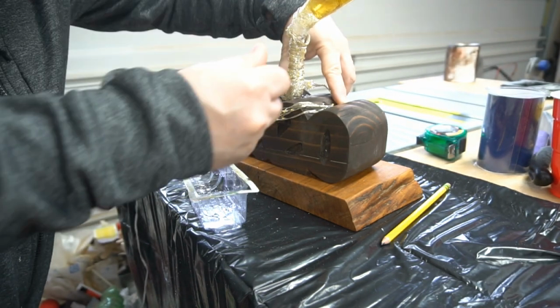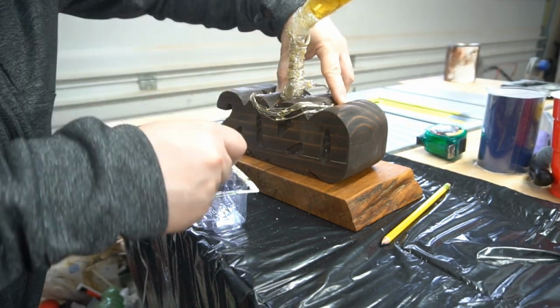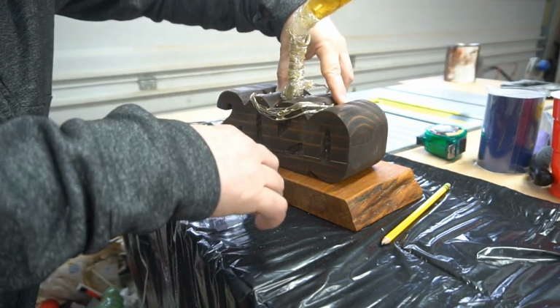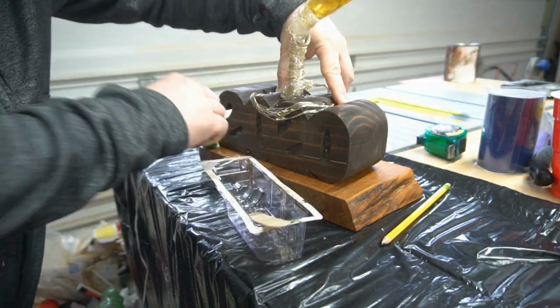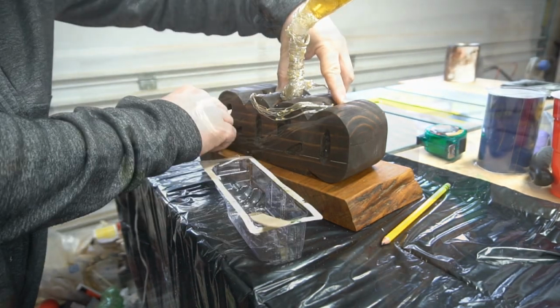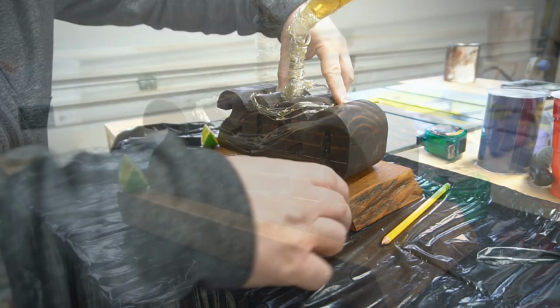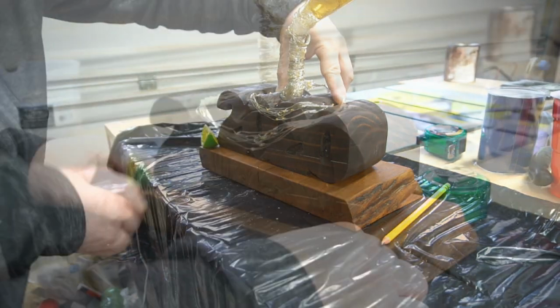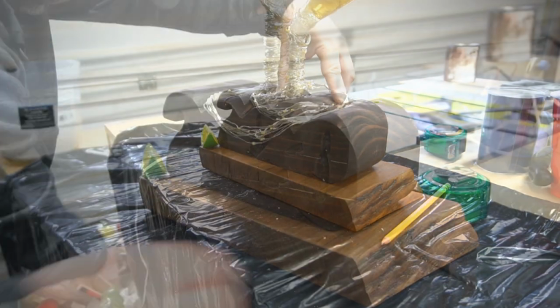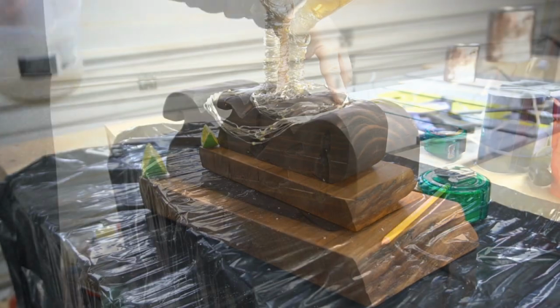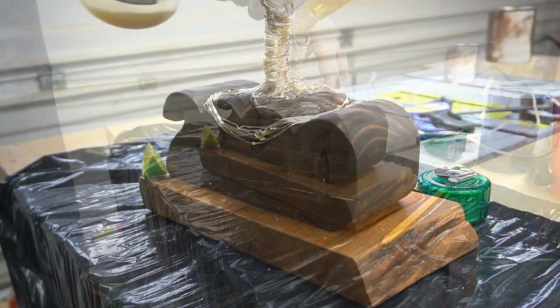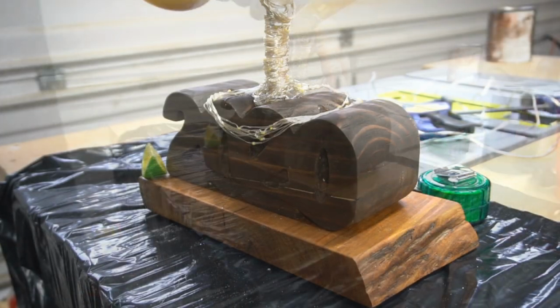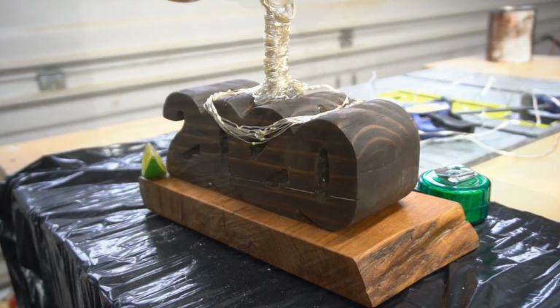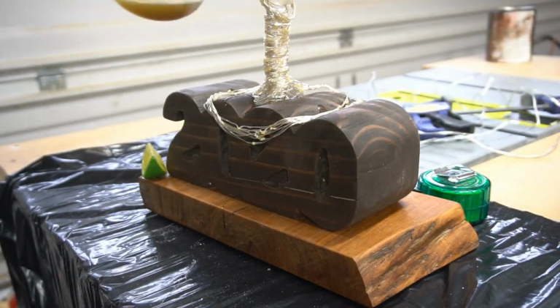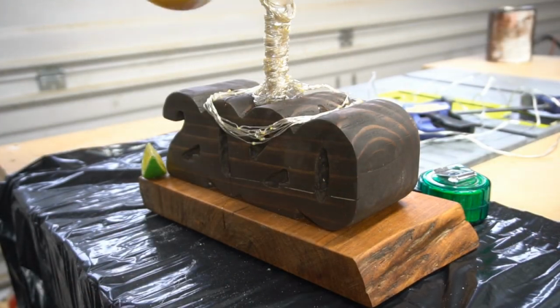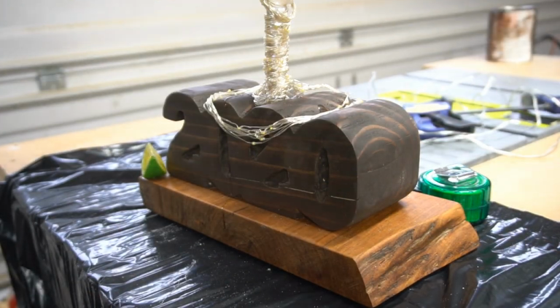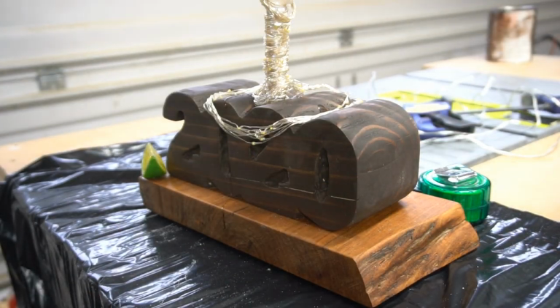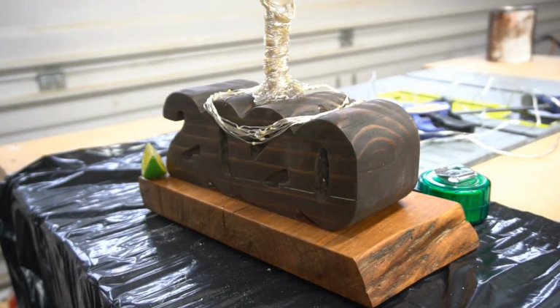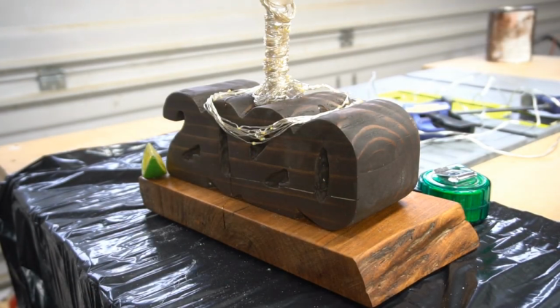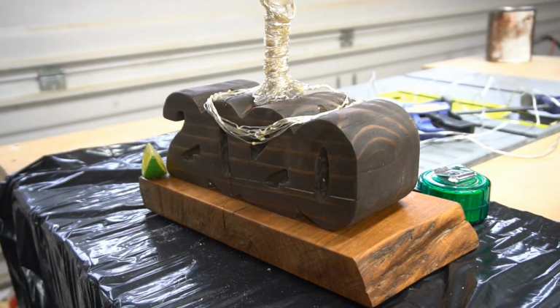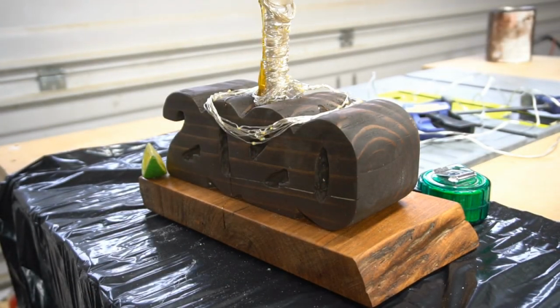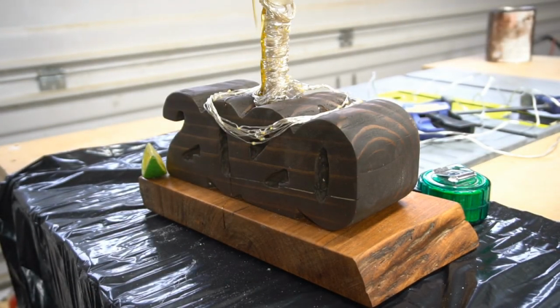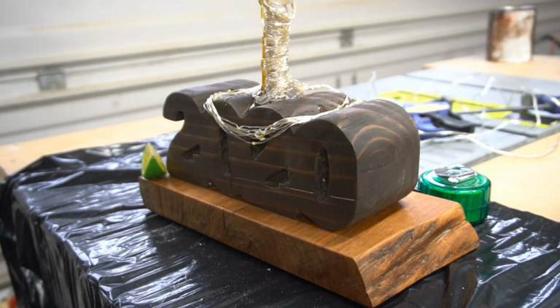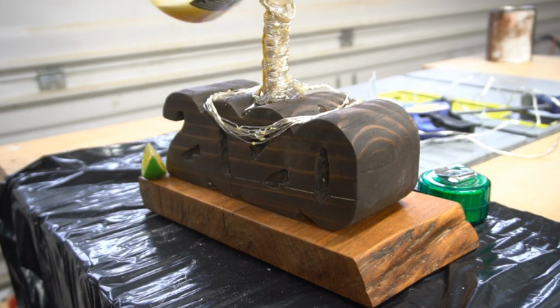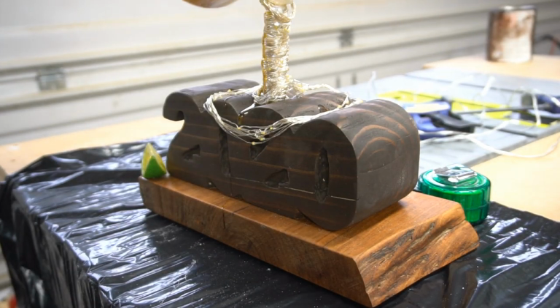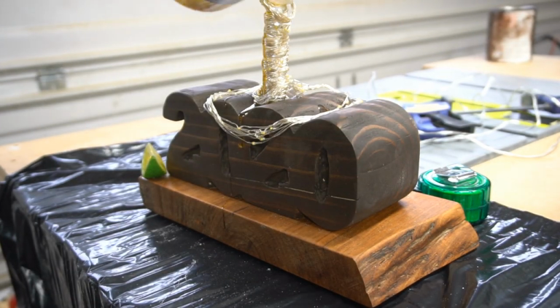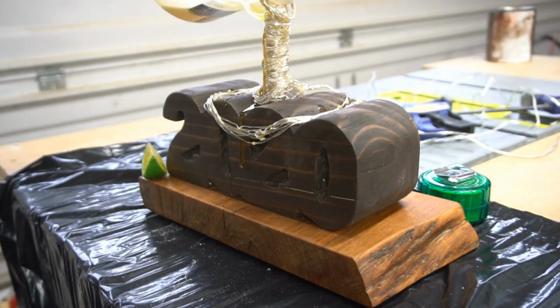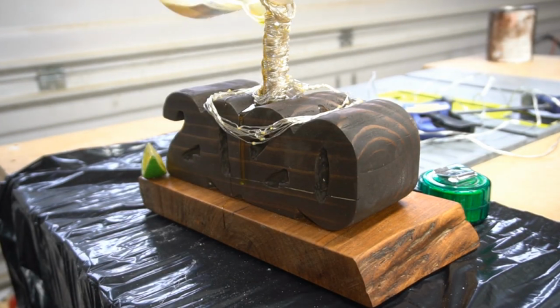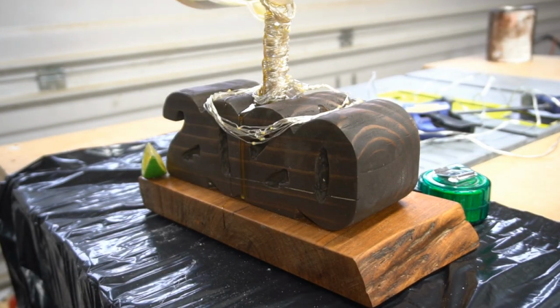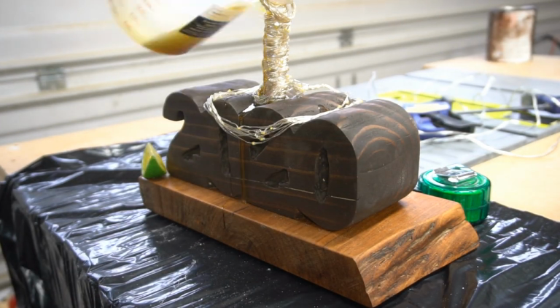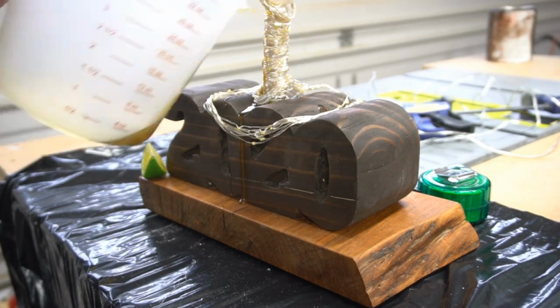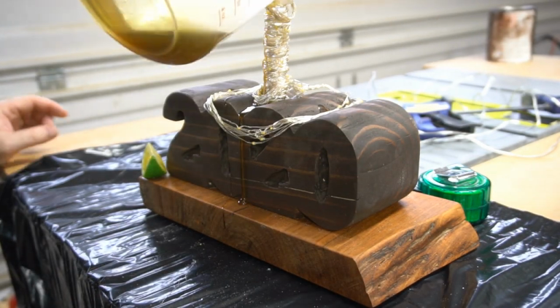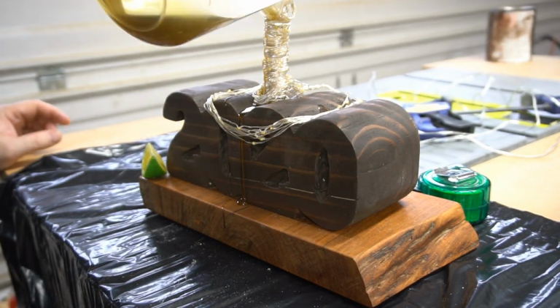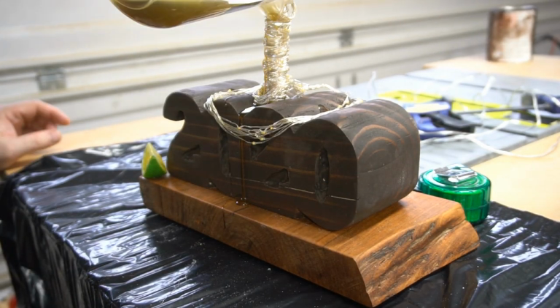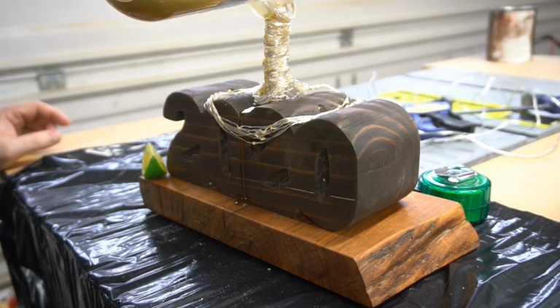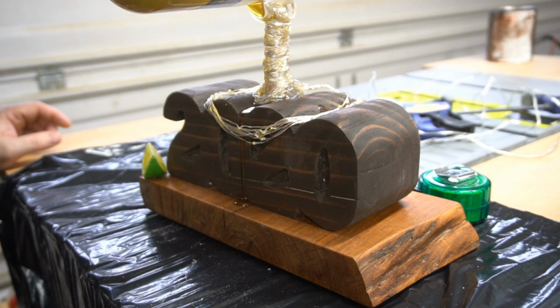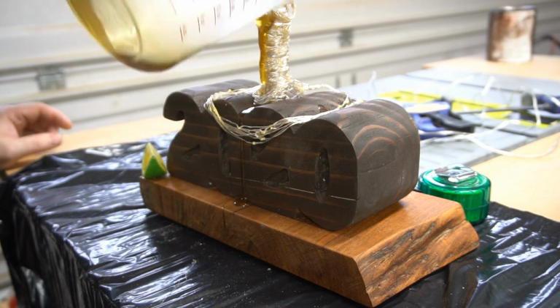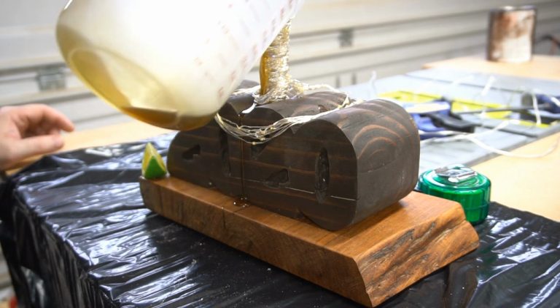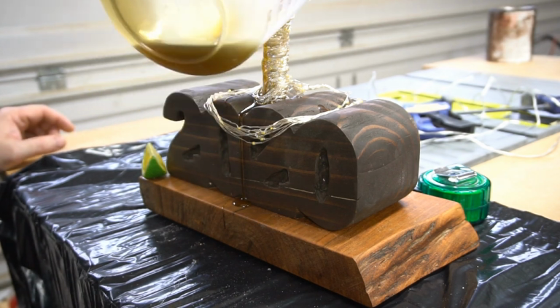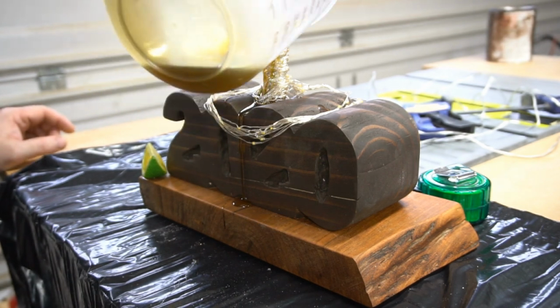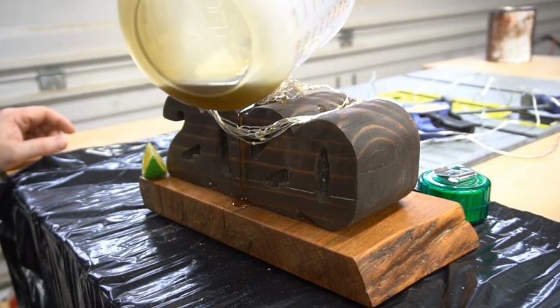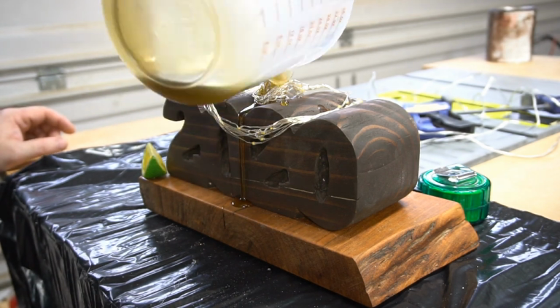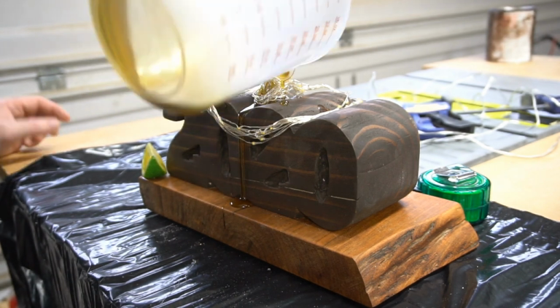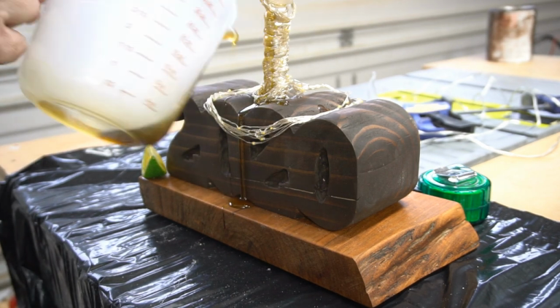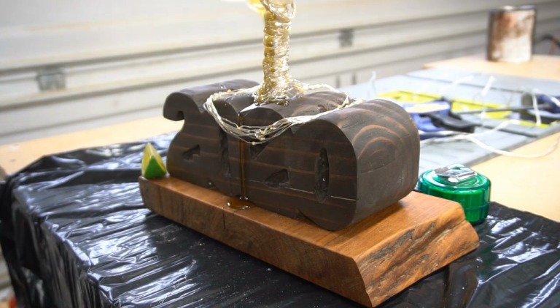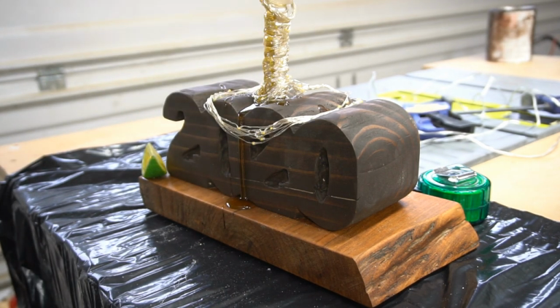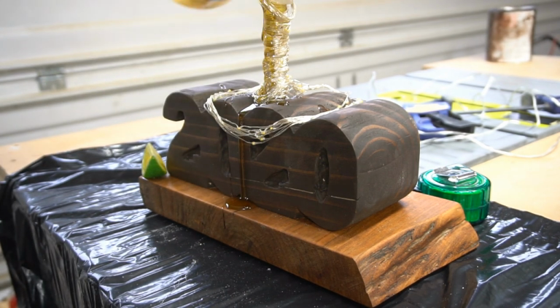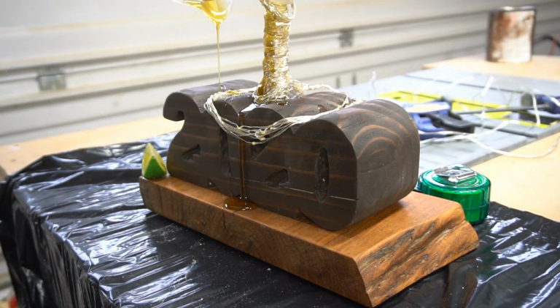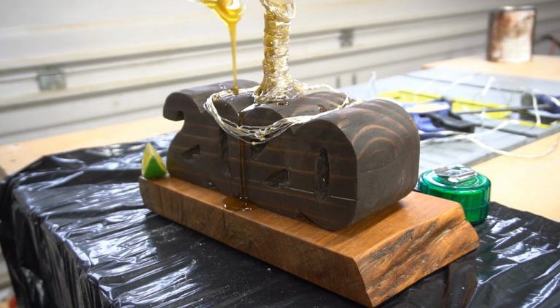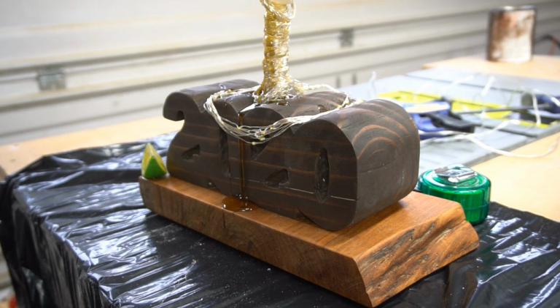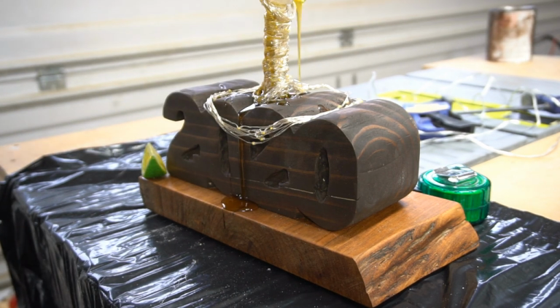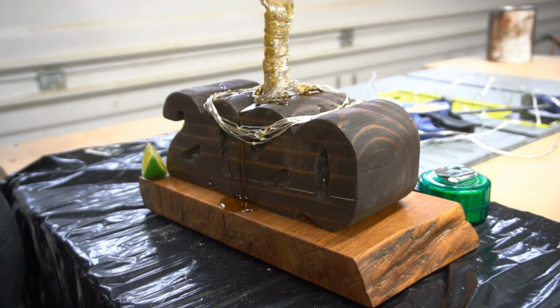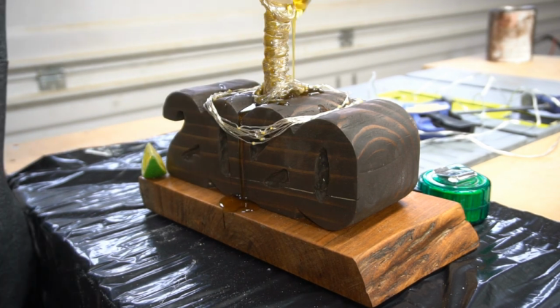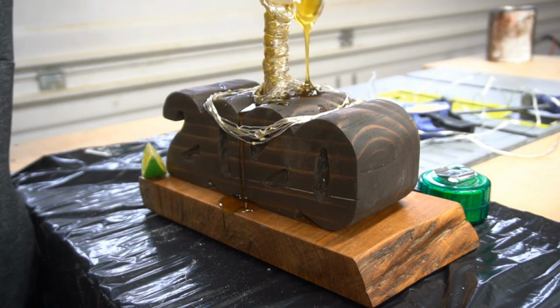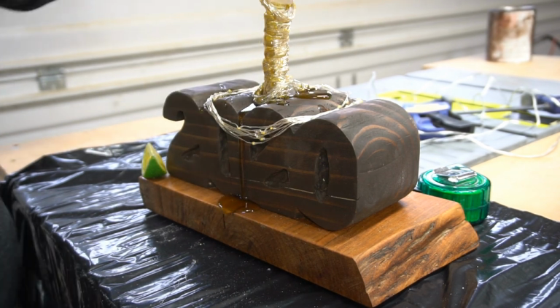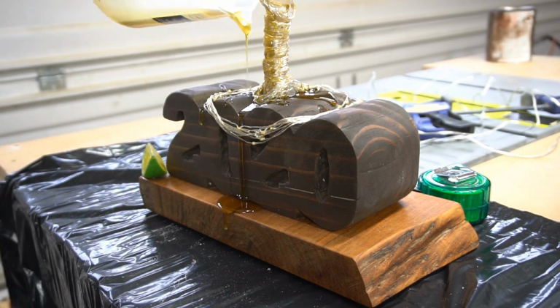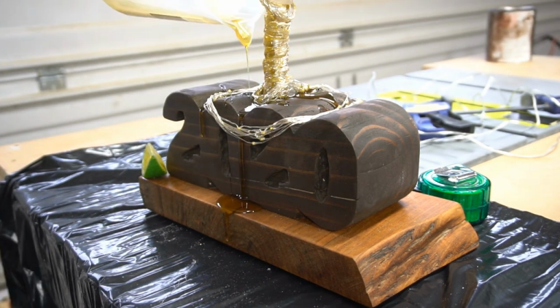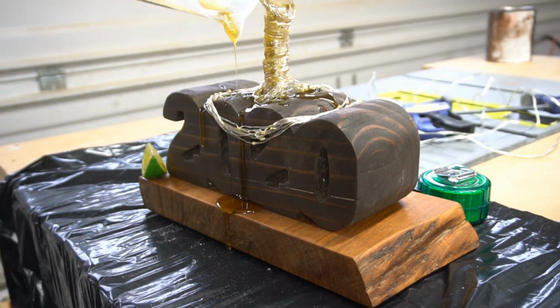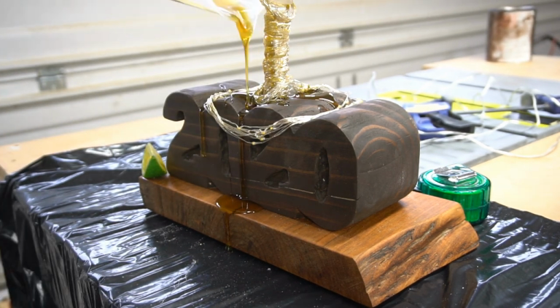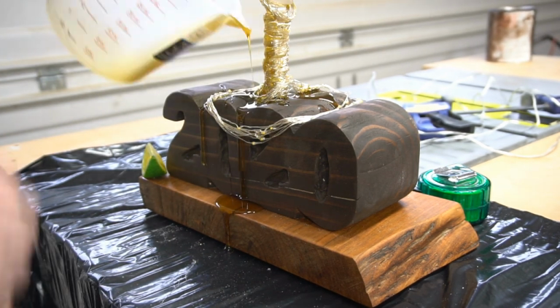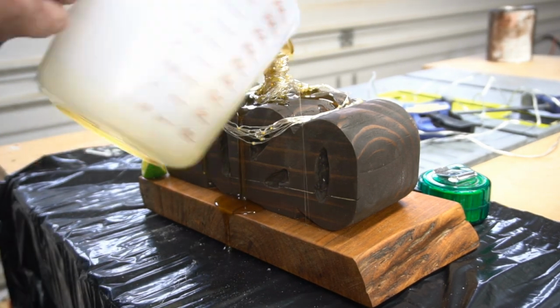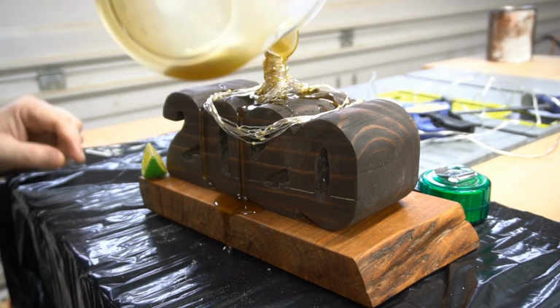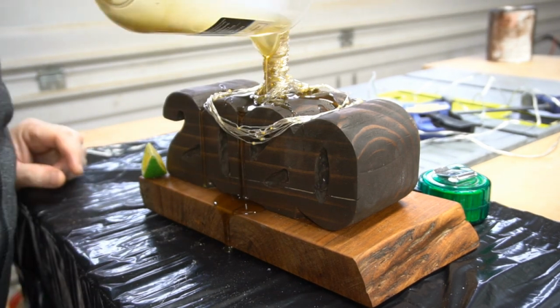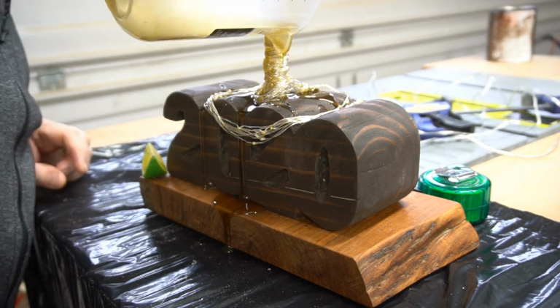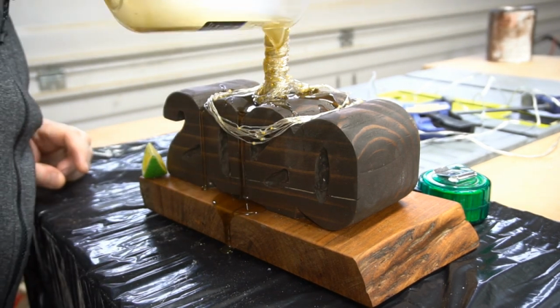I mixed up a final batch of epoxy to pour over the top and give it the effect that the bottle is just pouring out over the 2020.